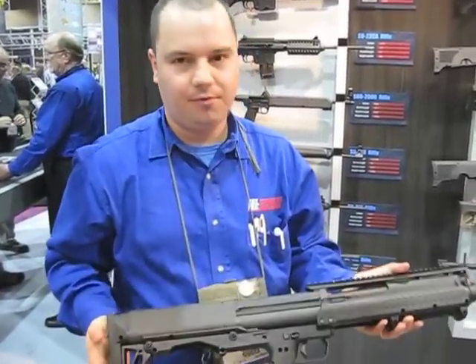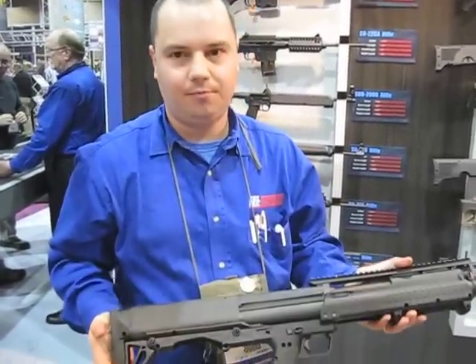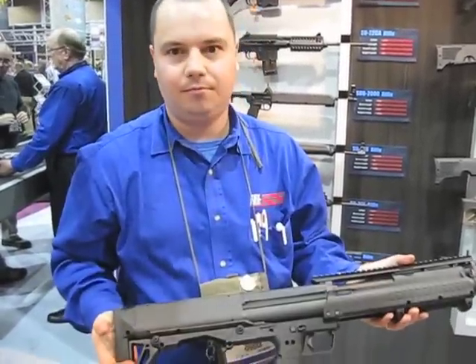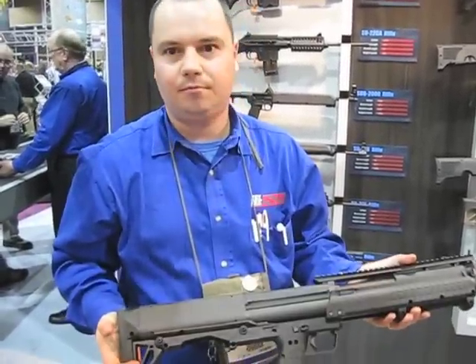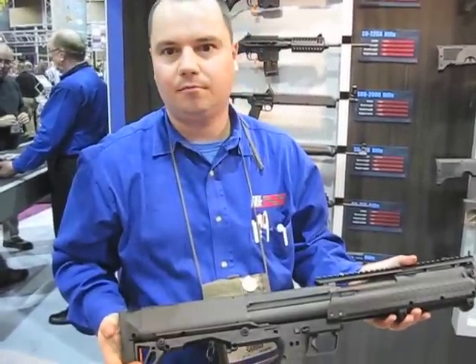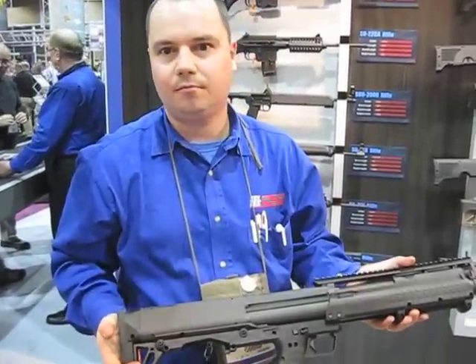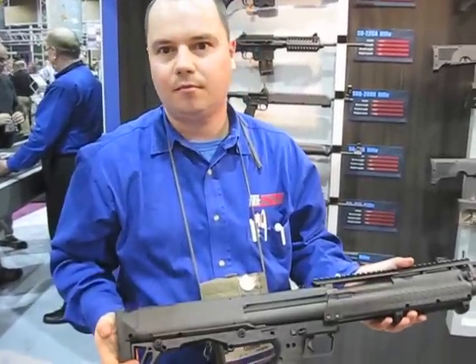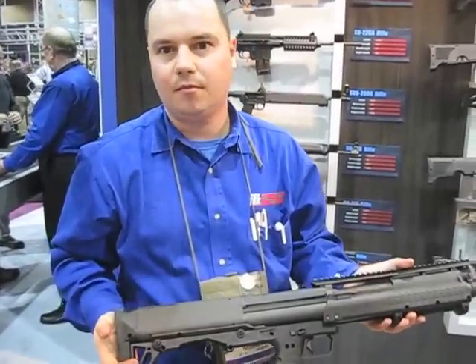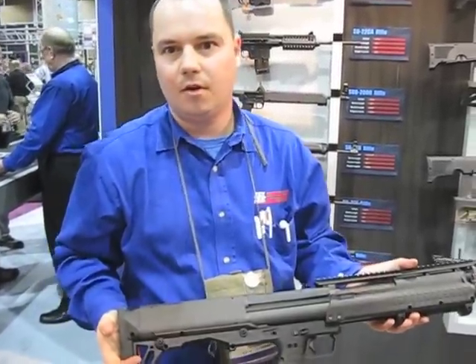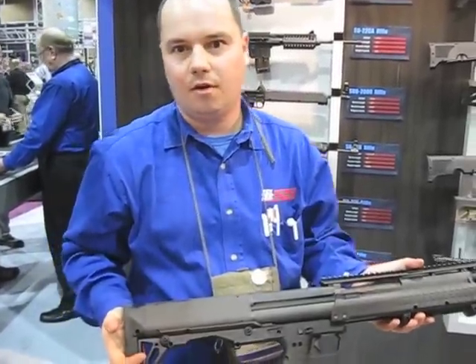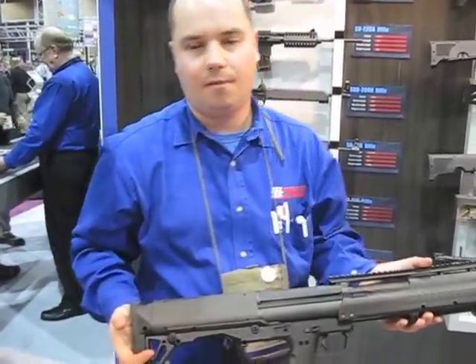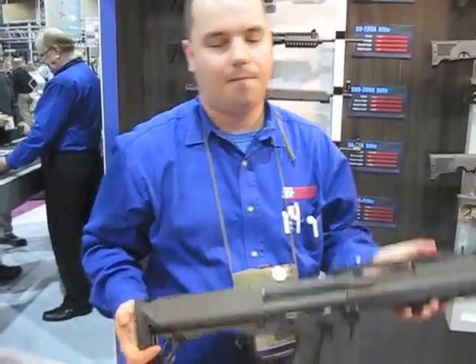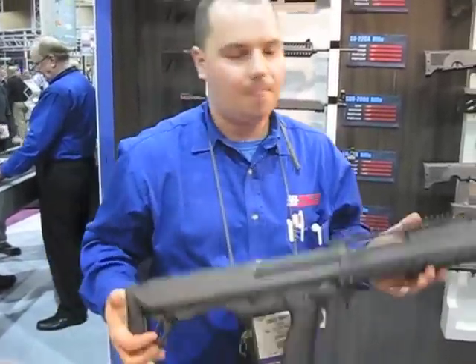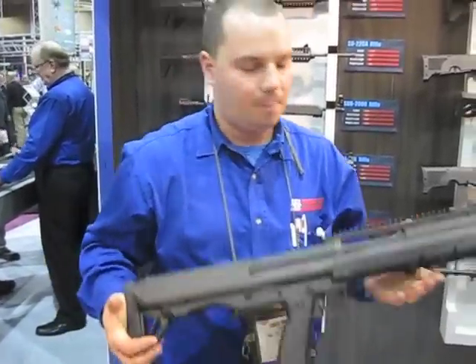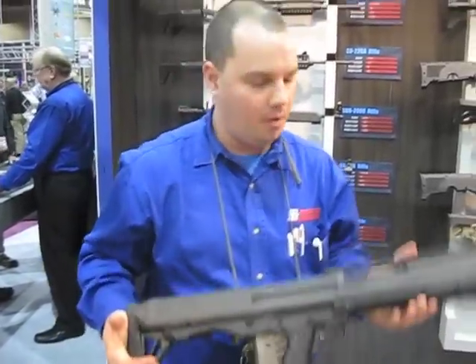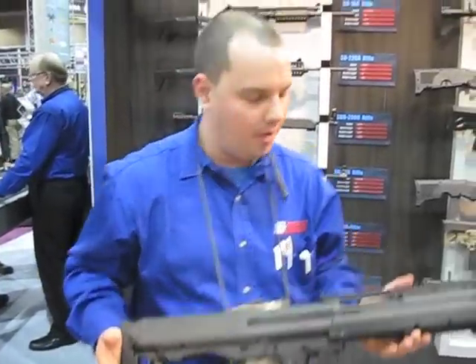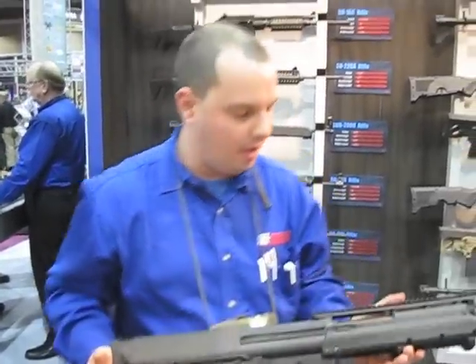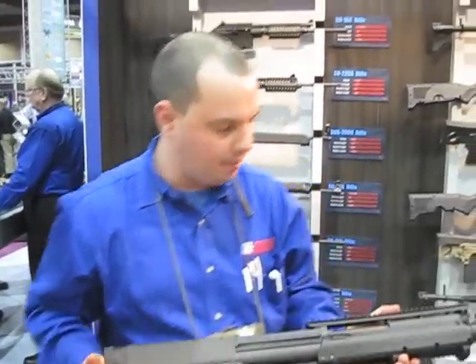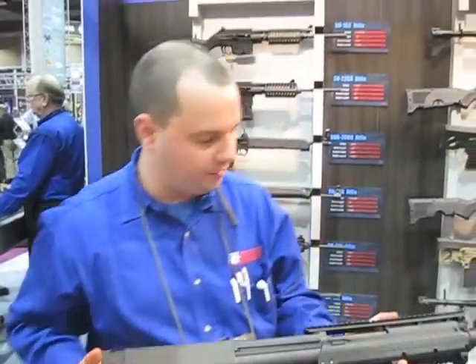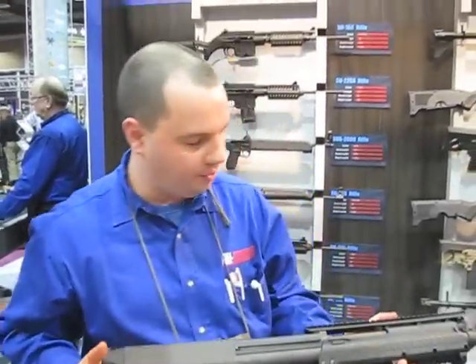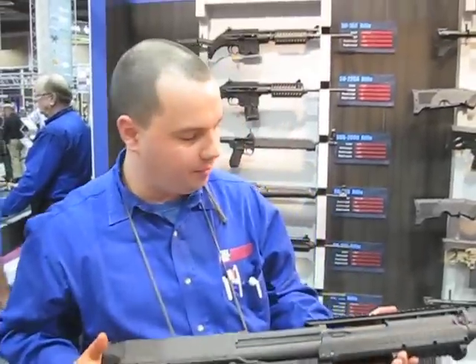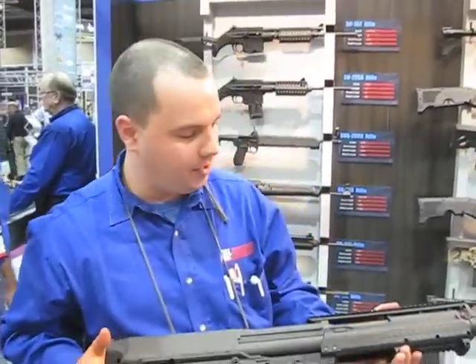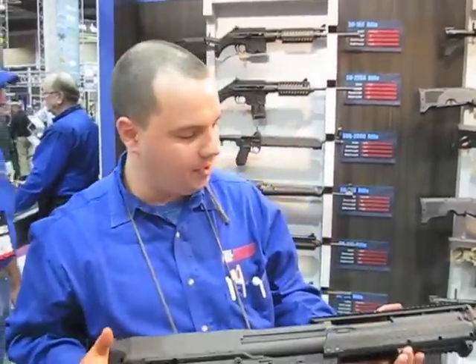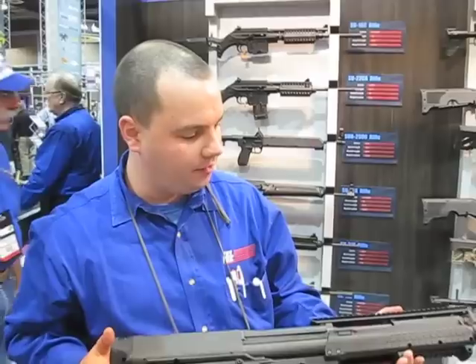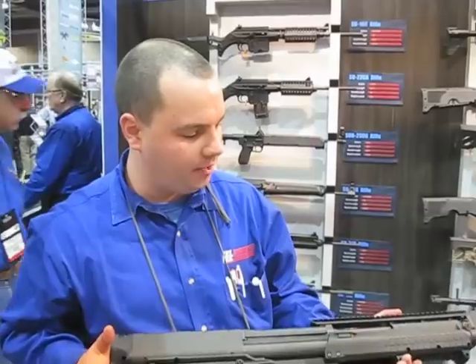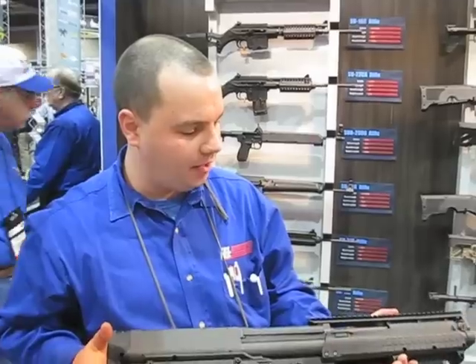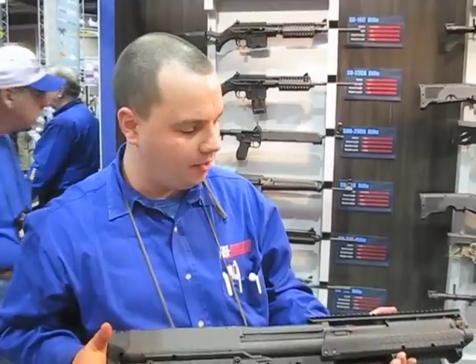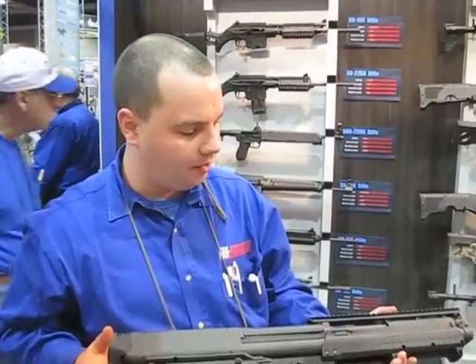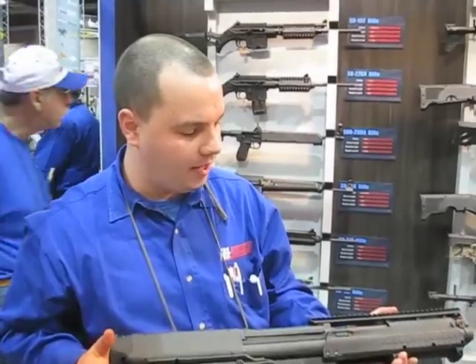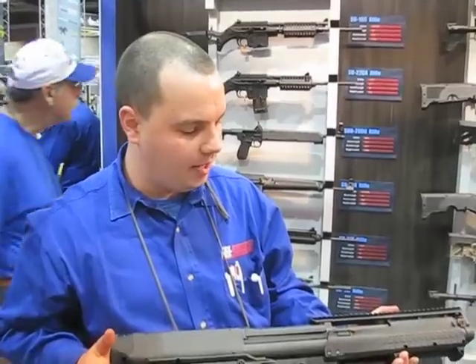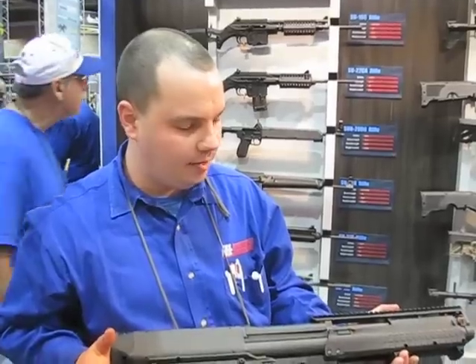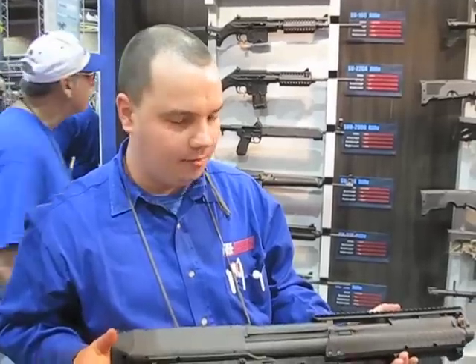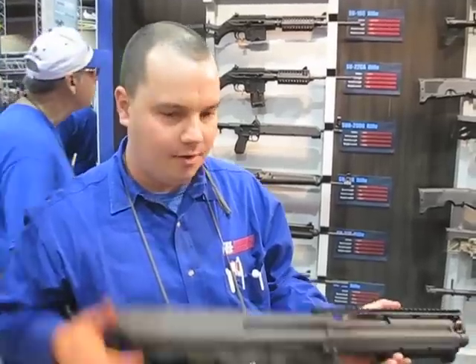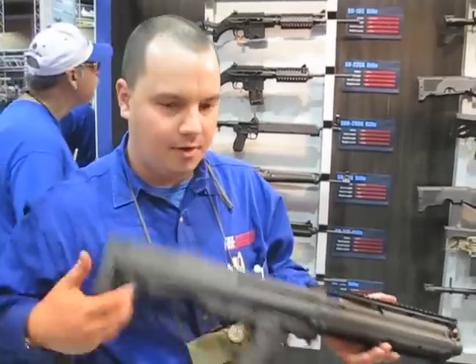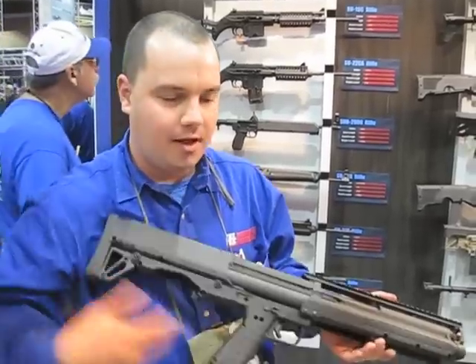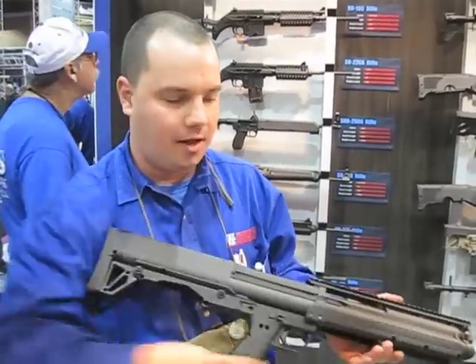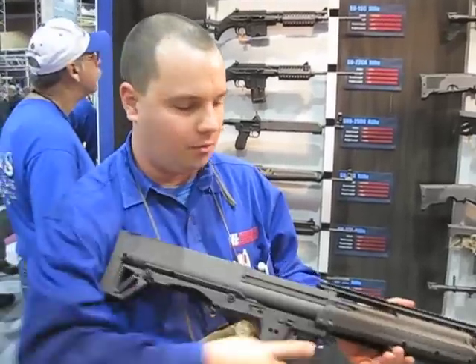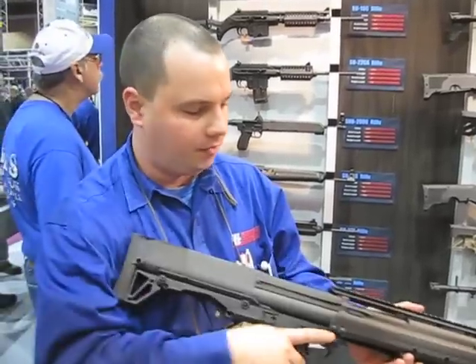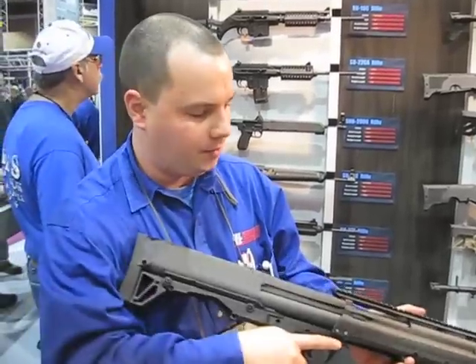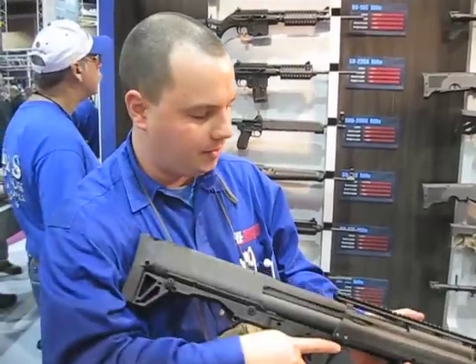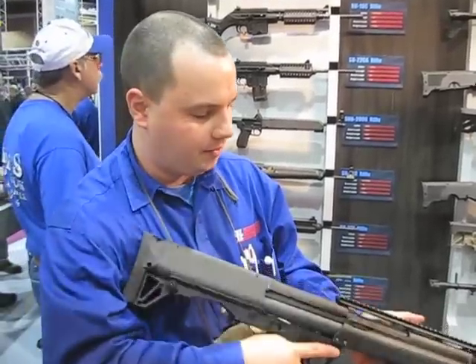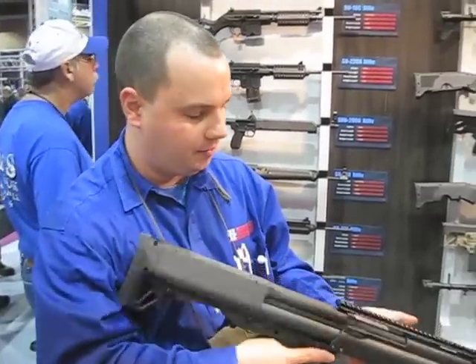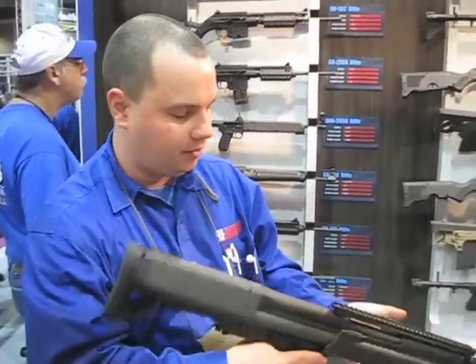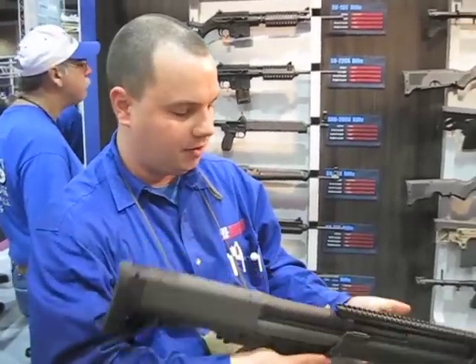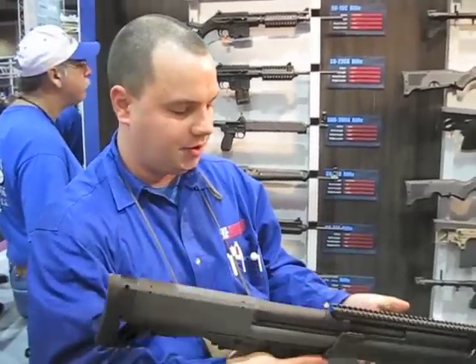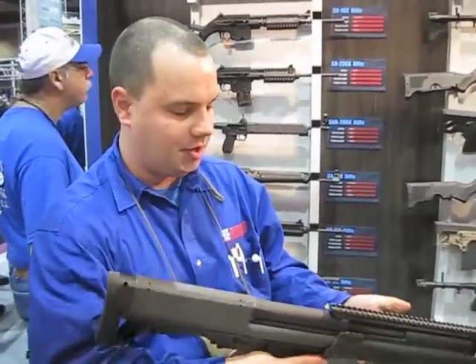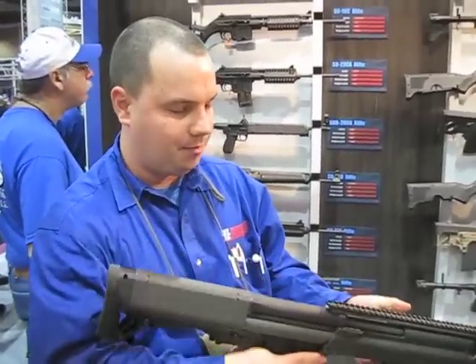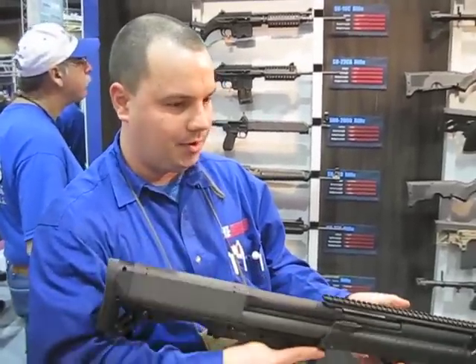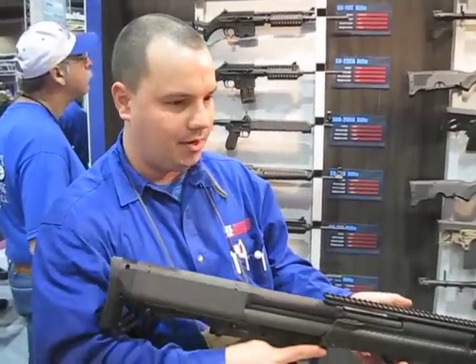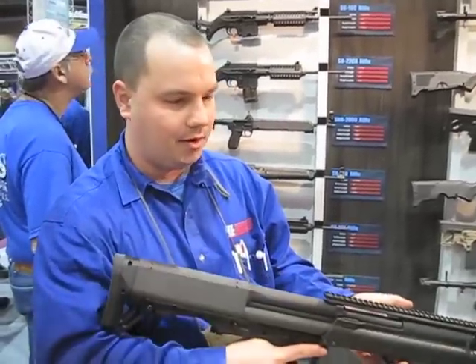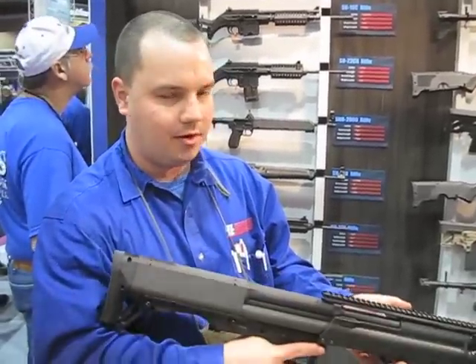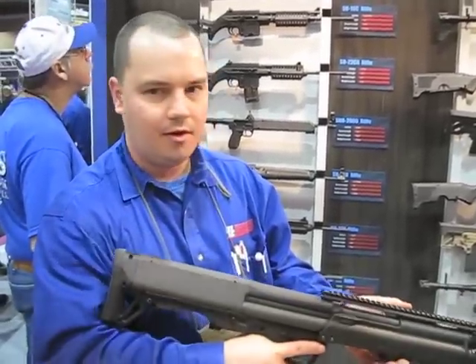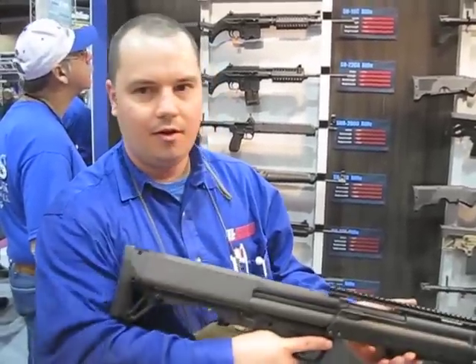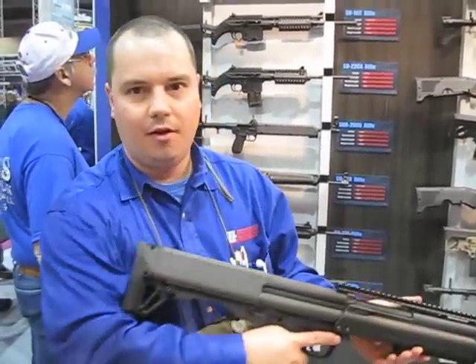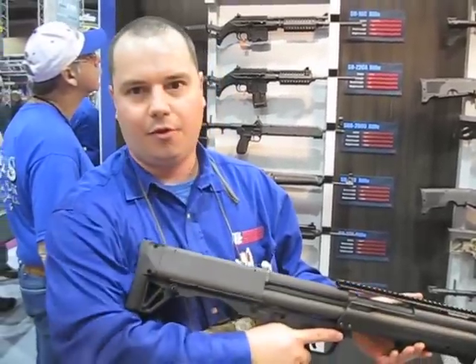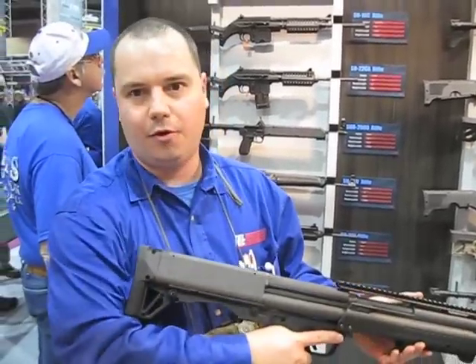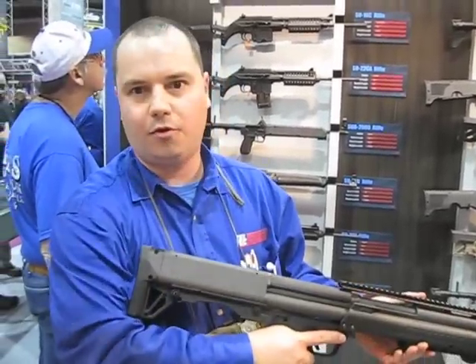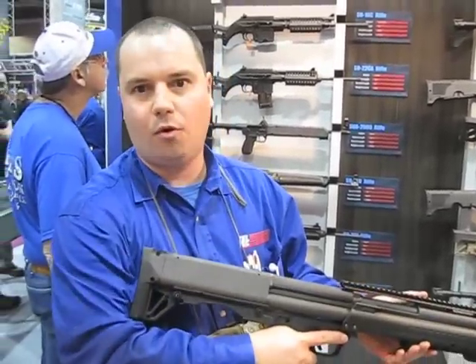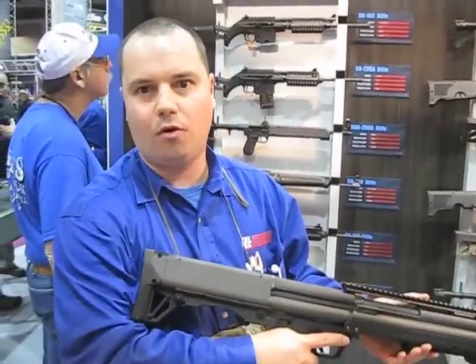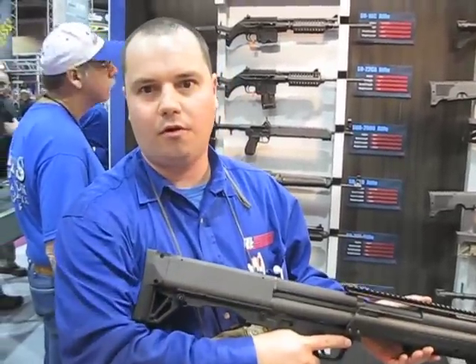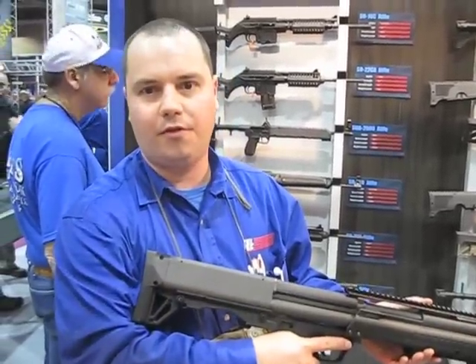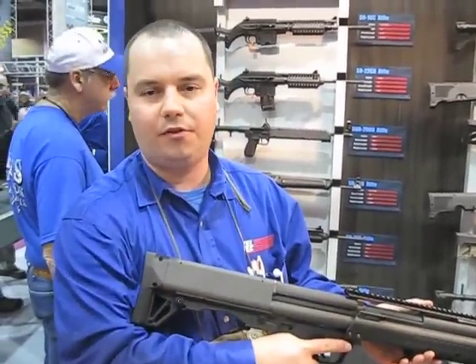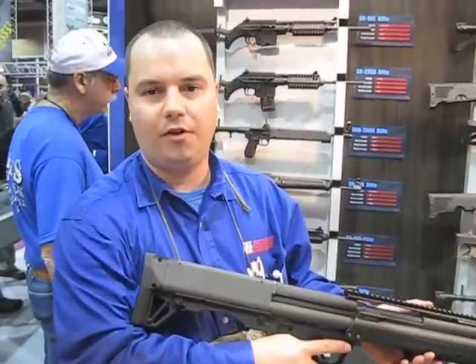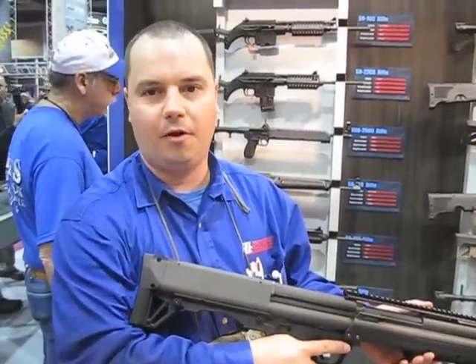What's the MSRP going to be? MSRP is $880 and we're expecting to start shipping in the third quarter of this year.